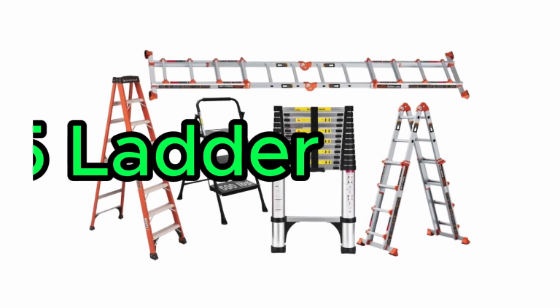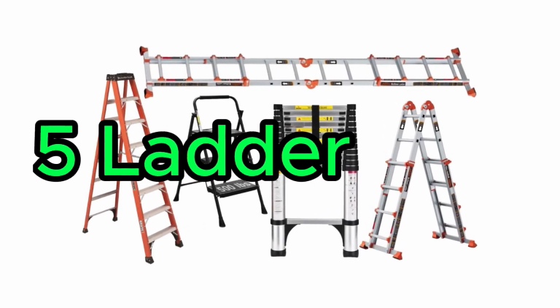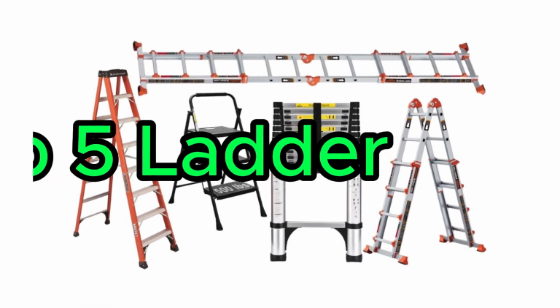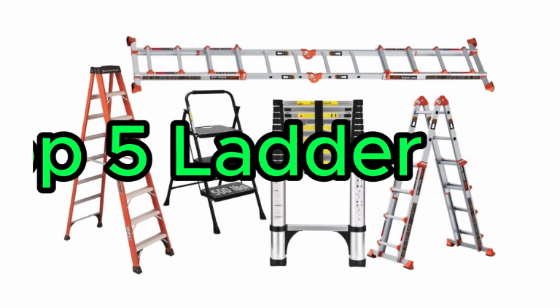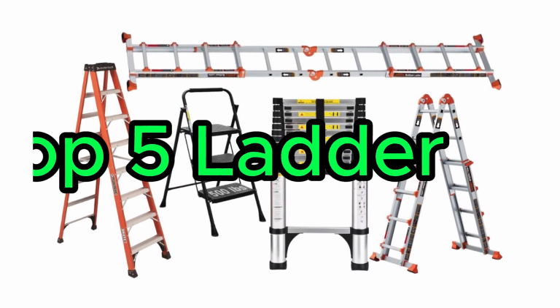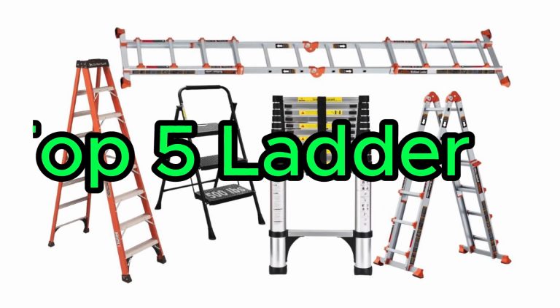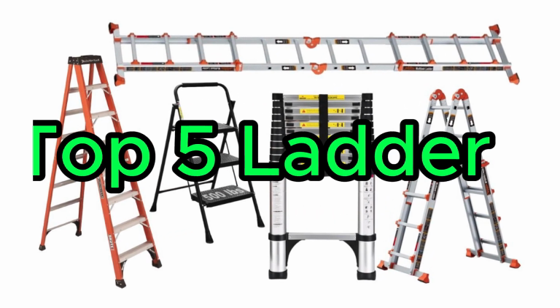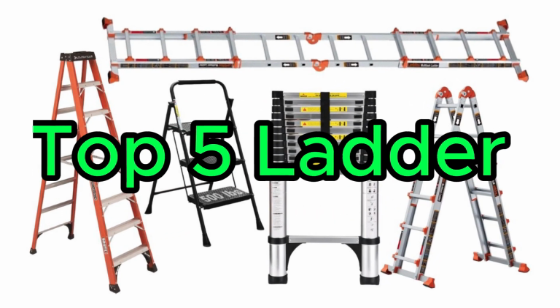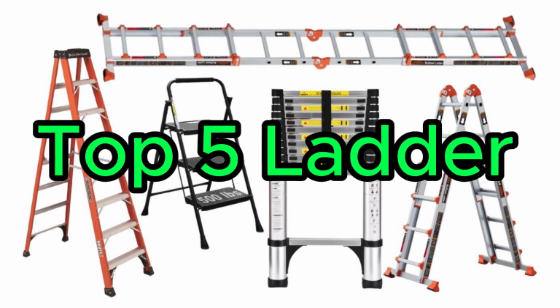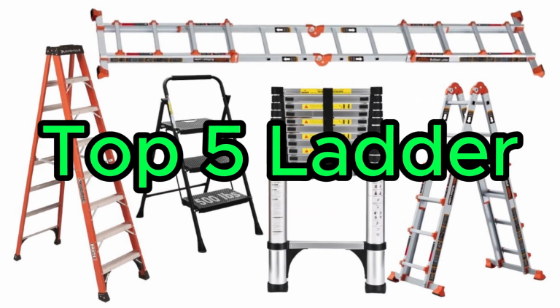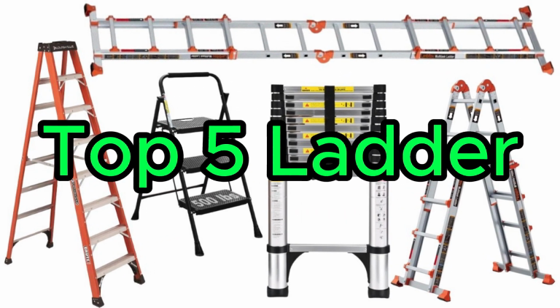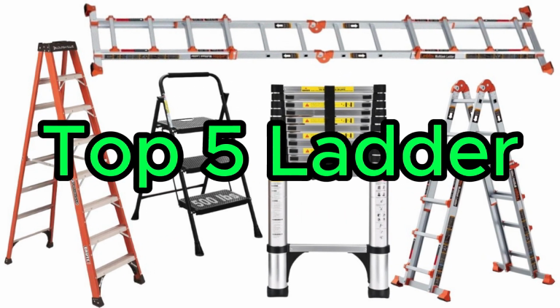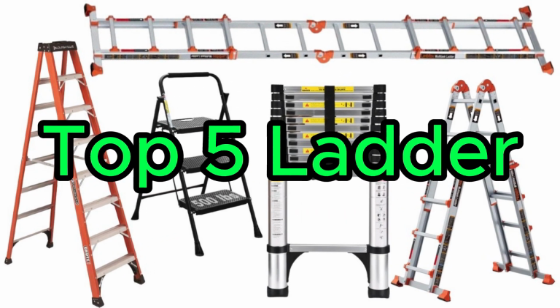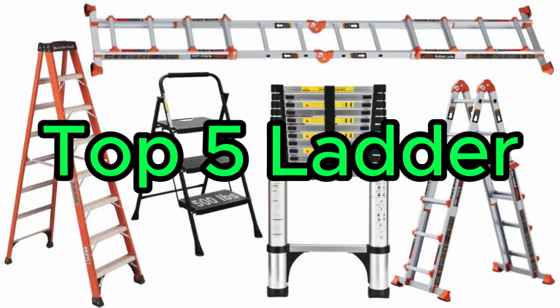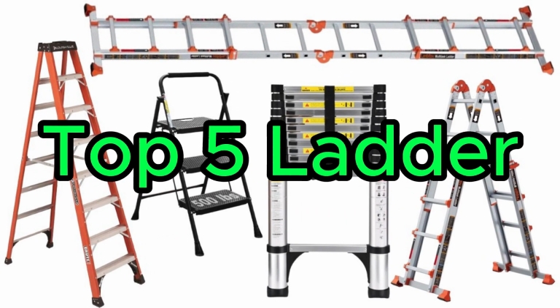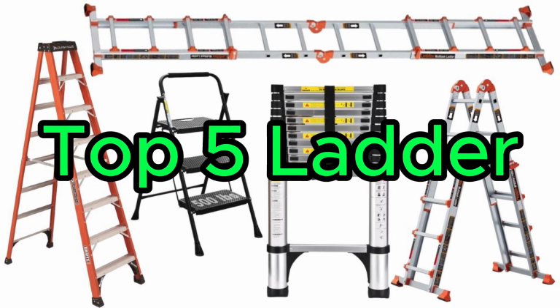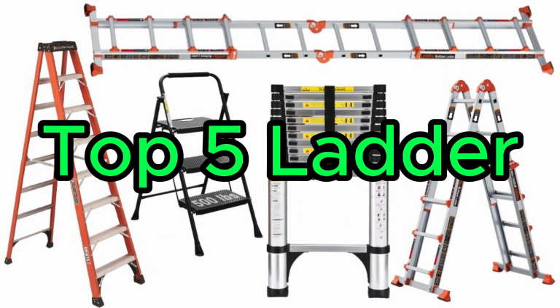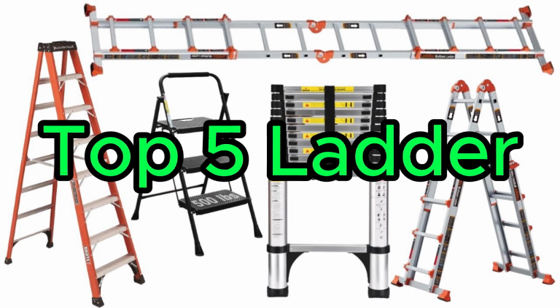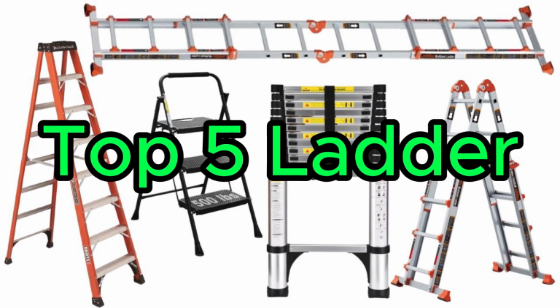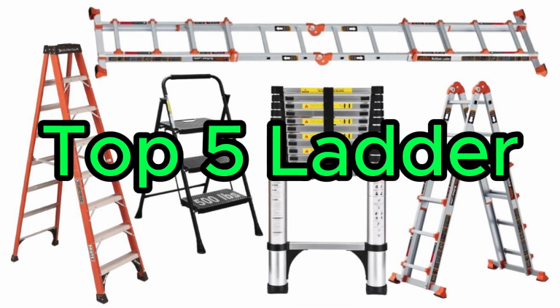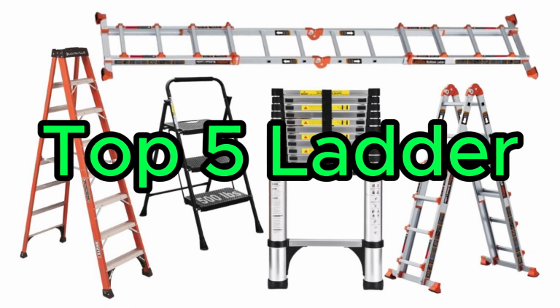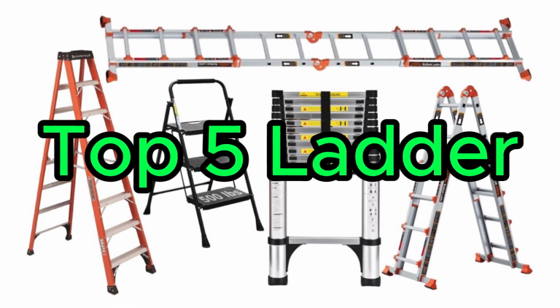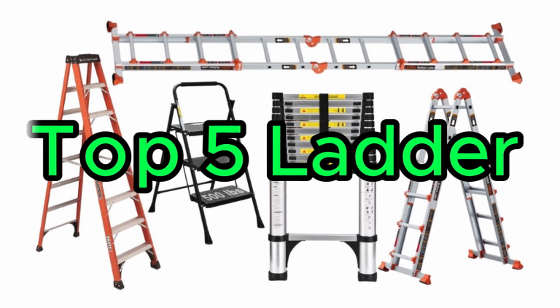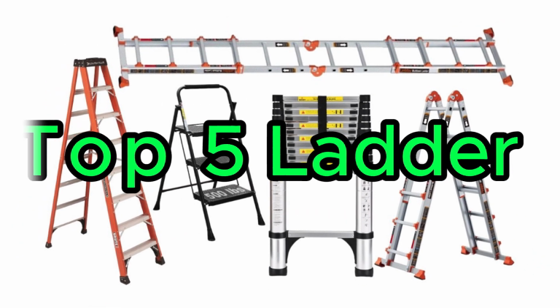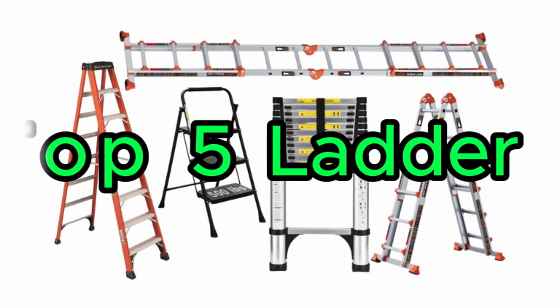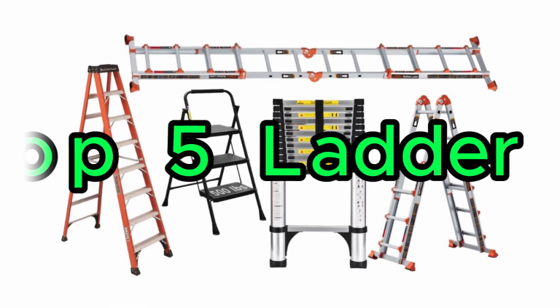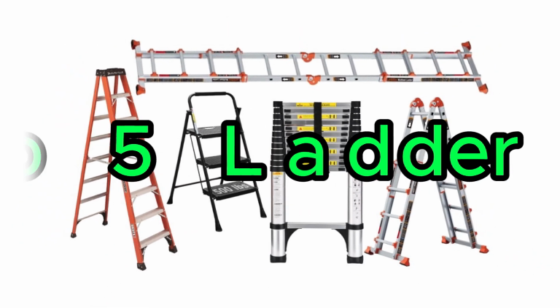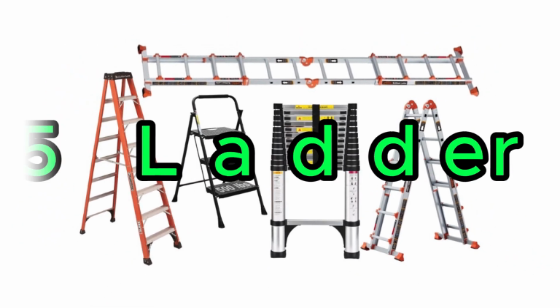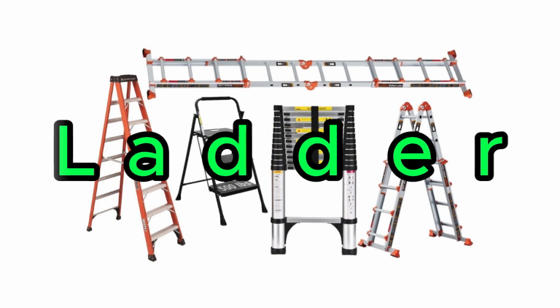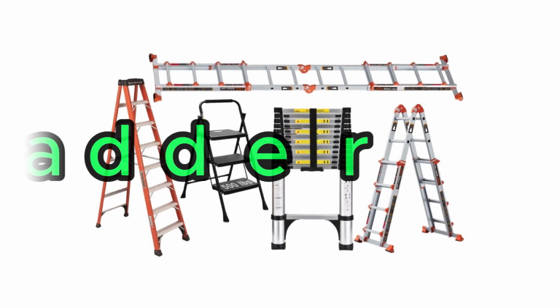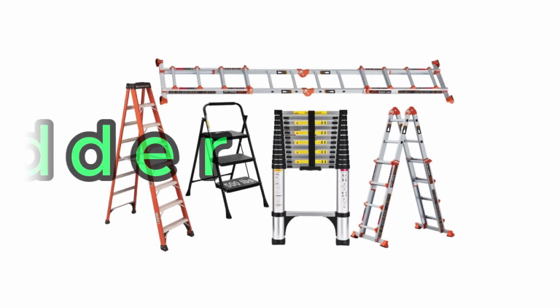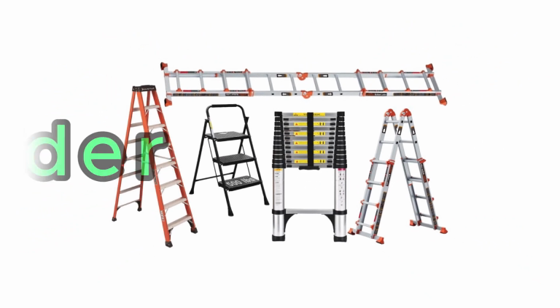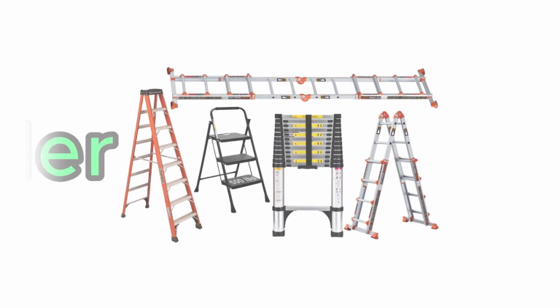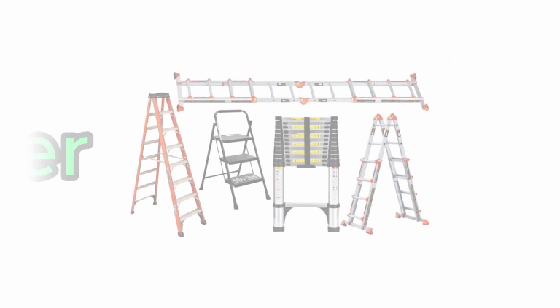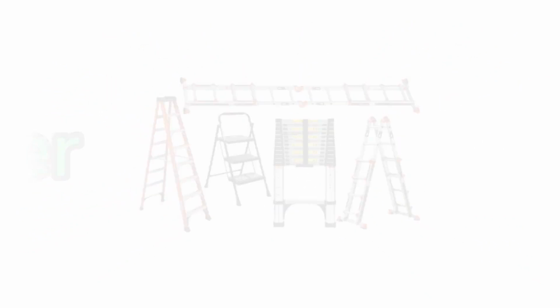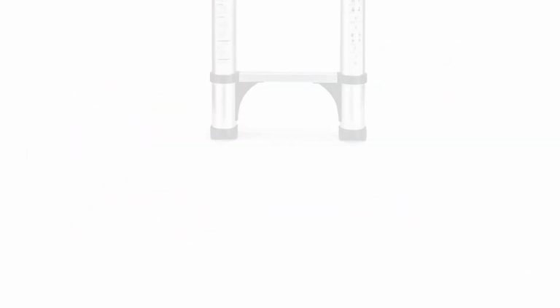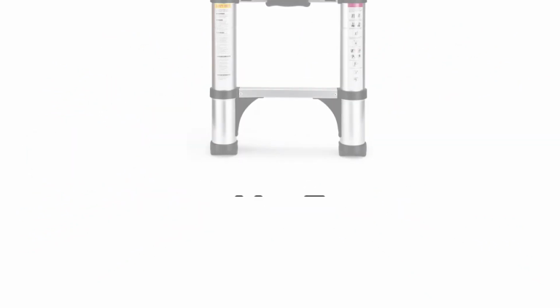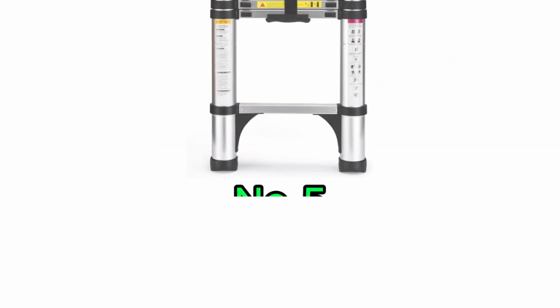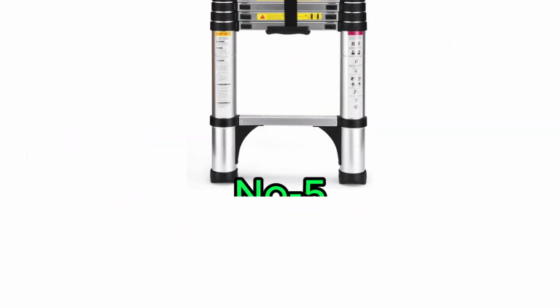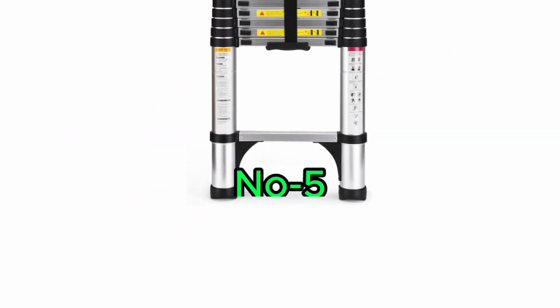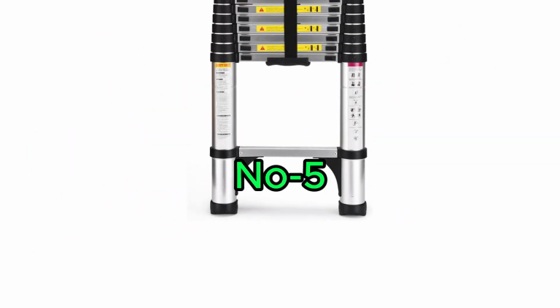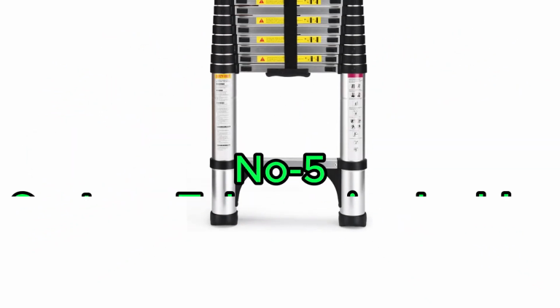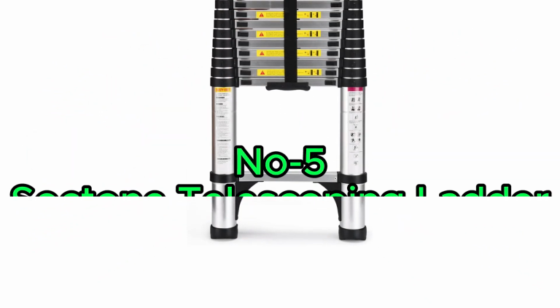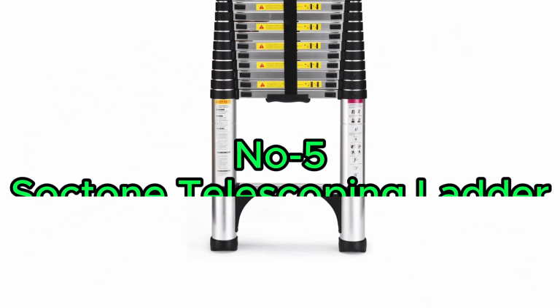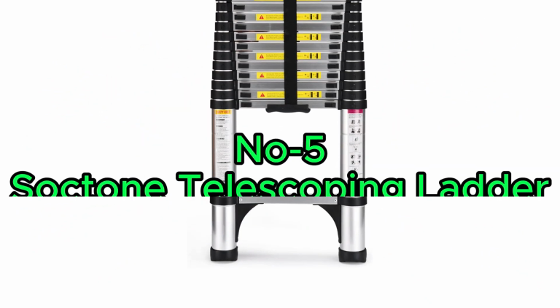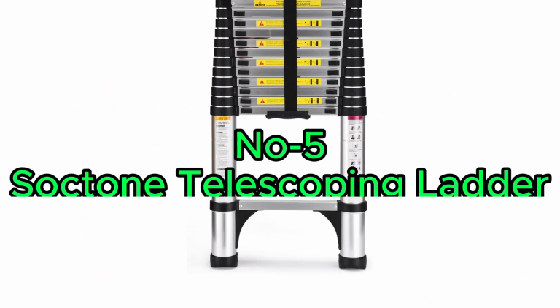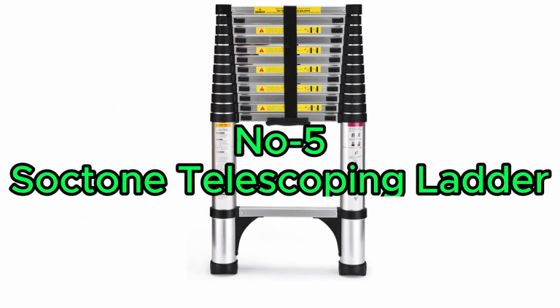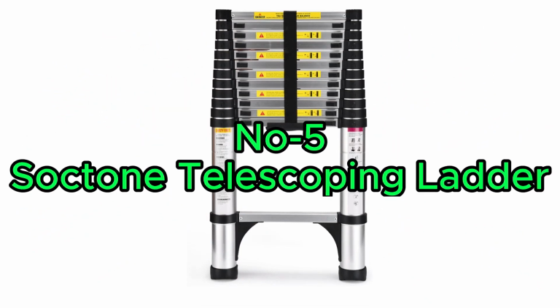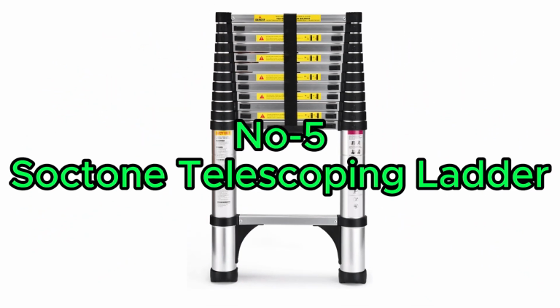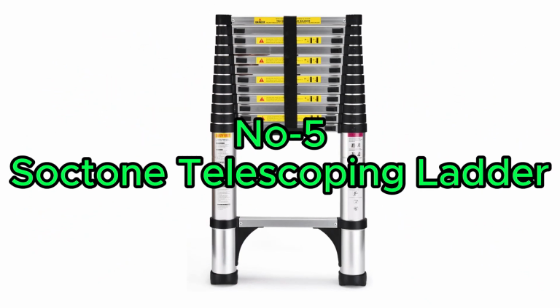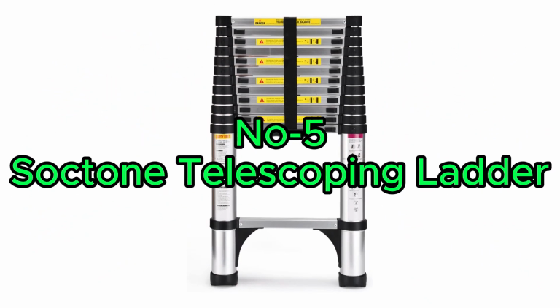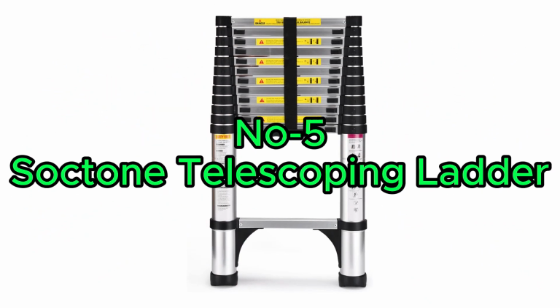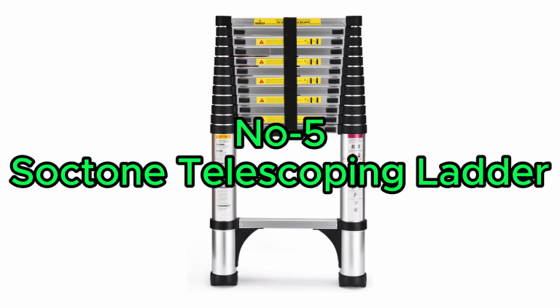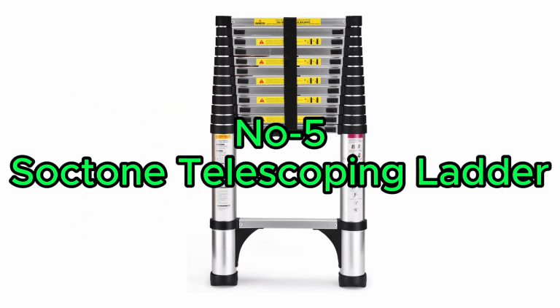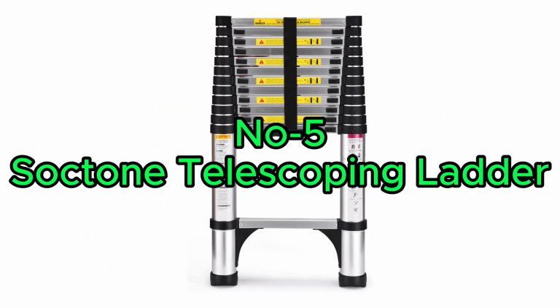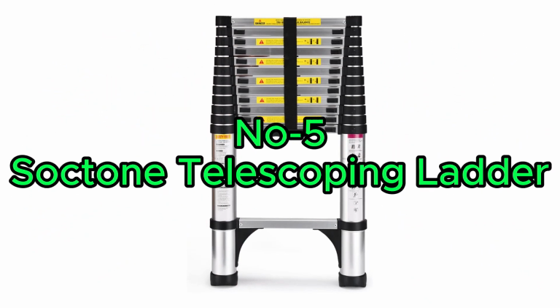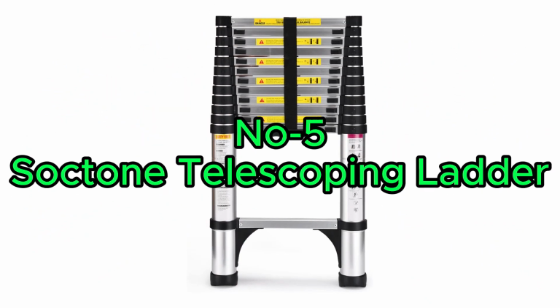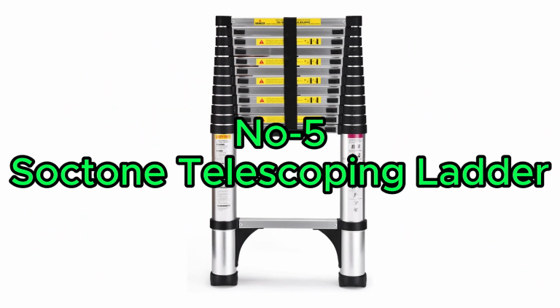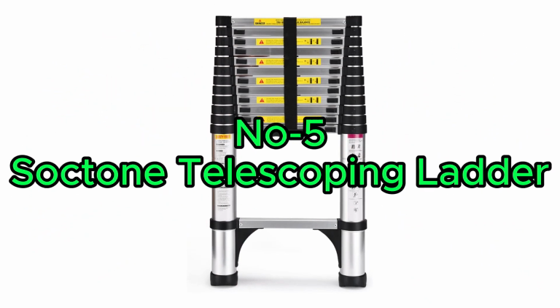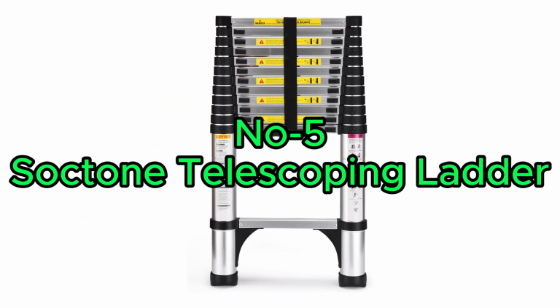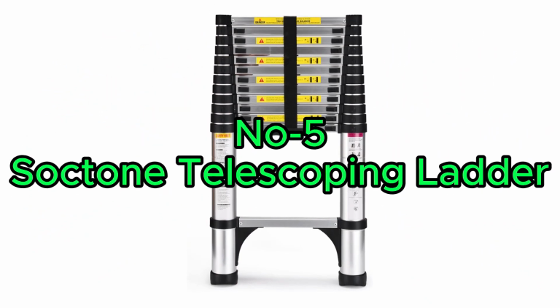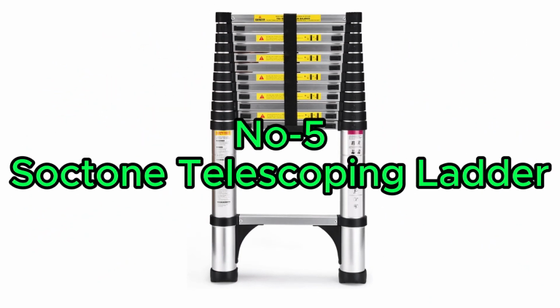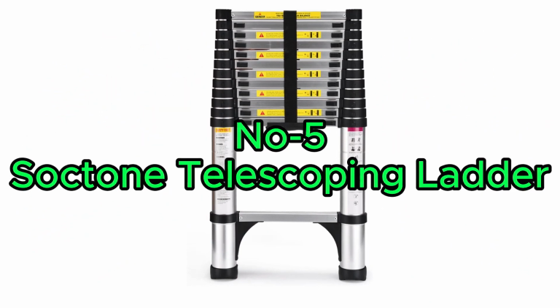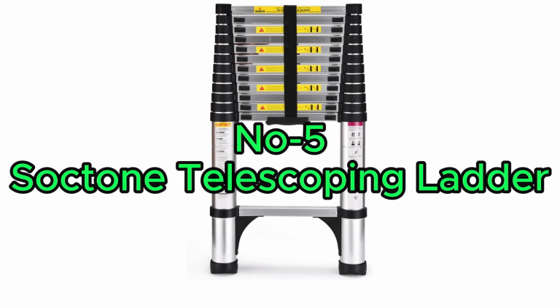Top 5 Ladder. Number 5, Soctone Telescoping Ladder.